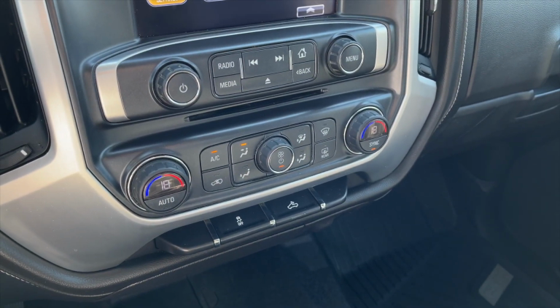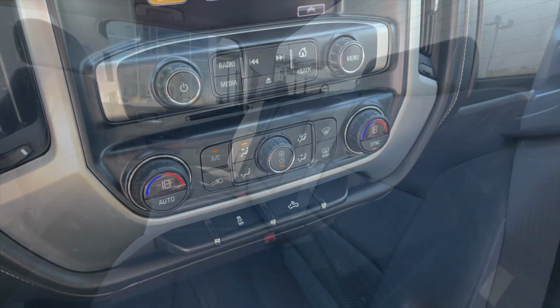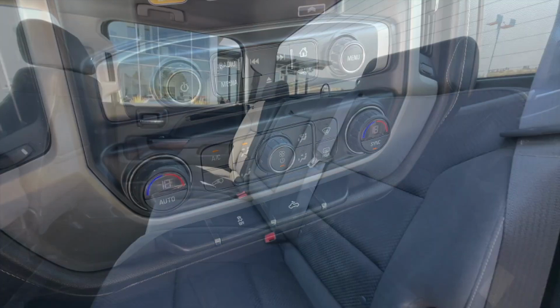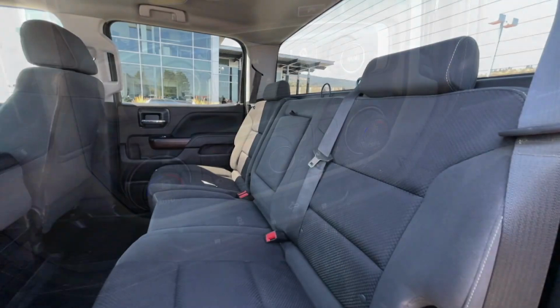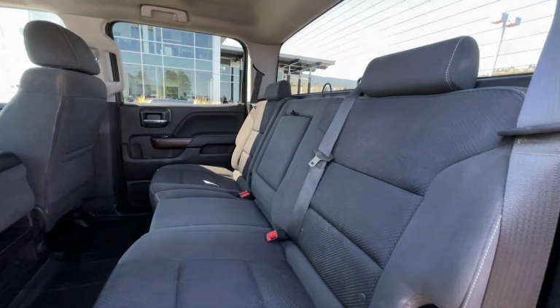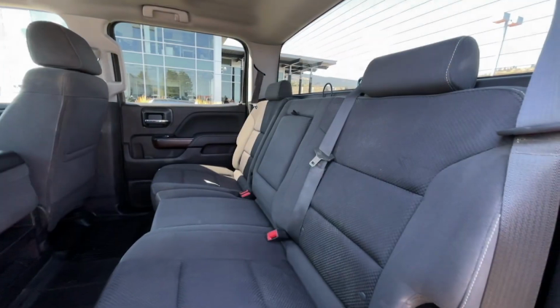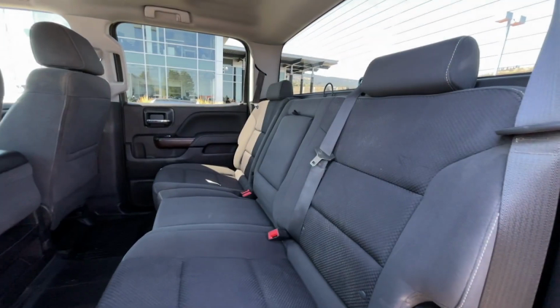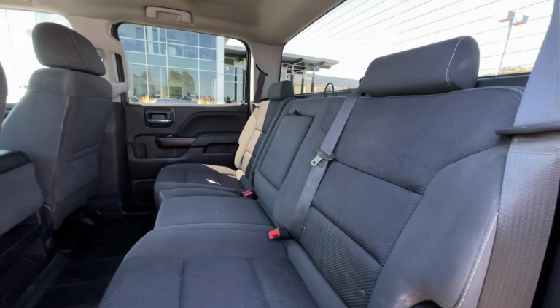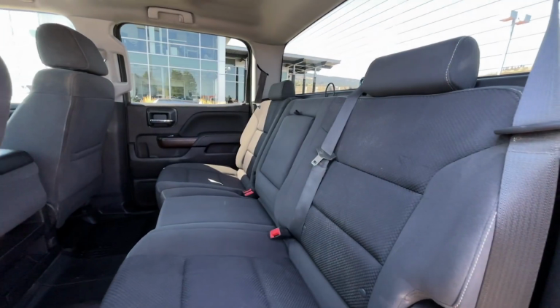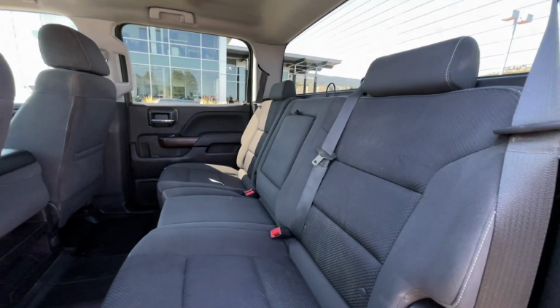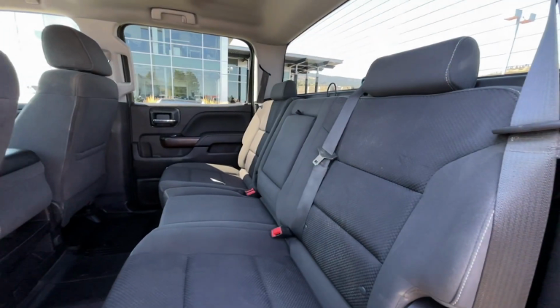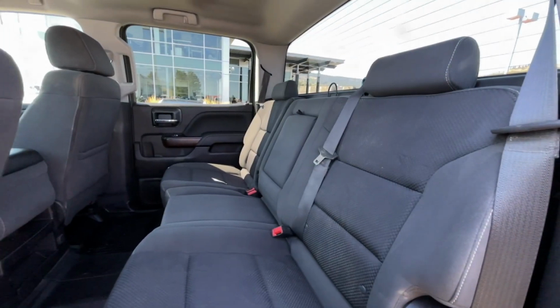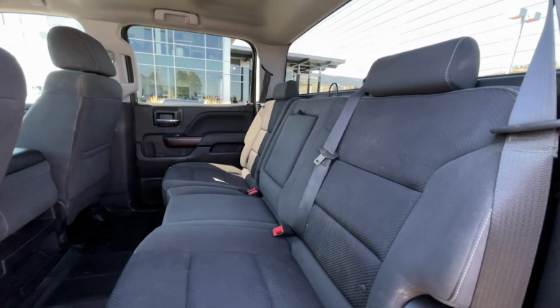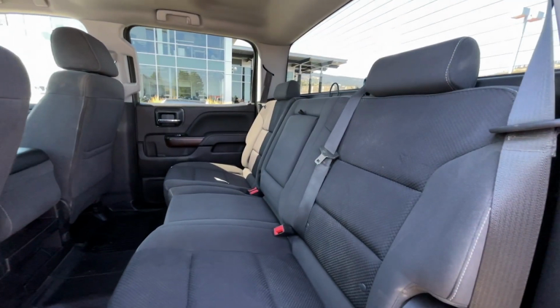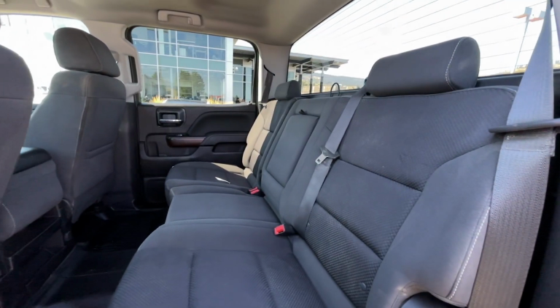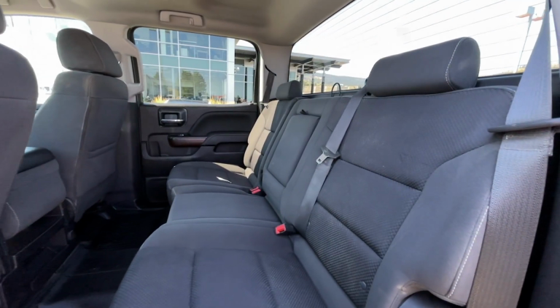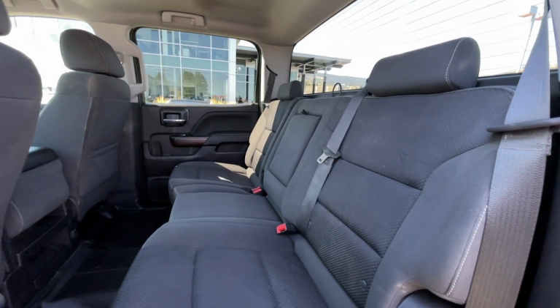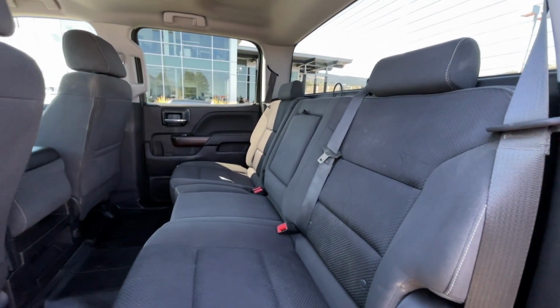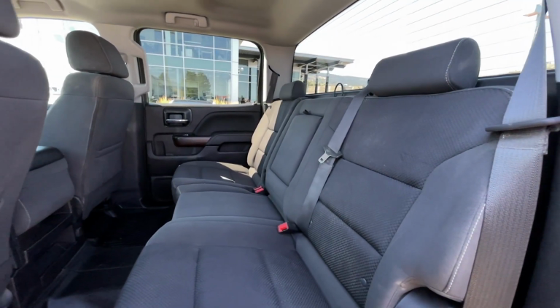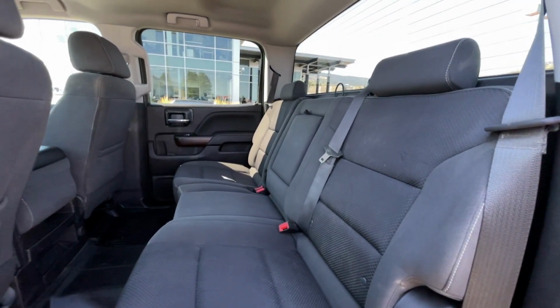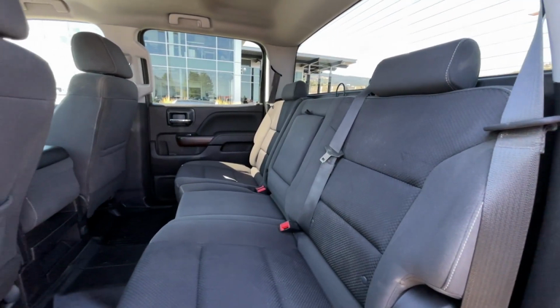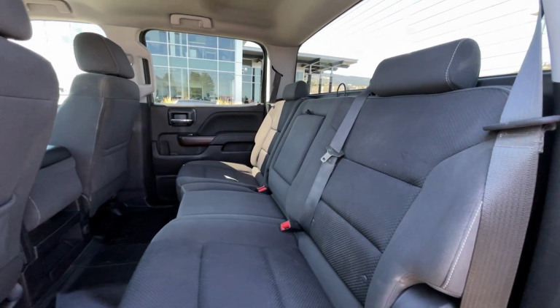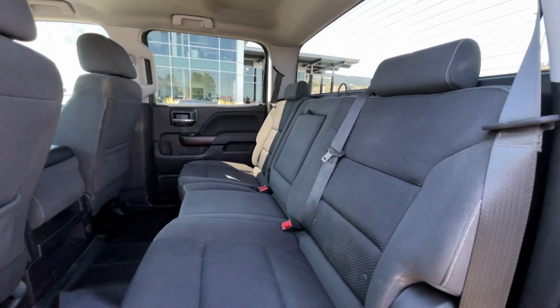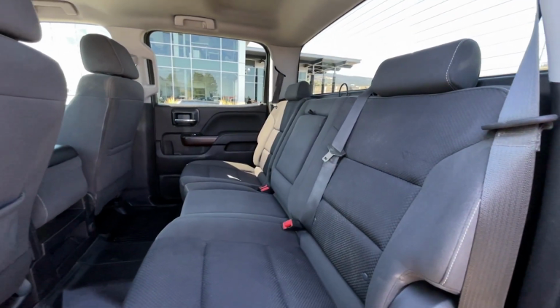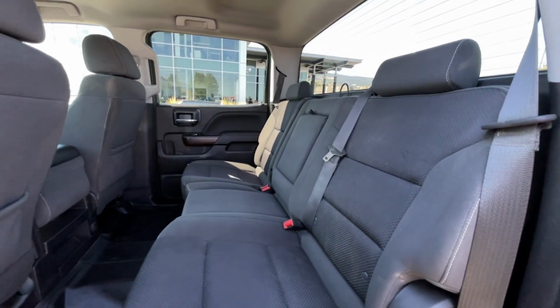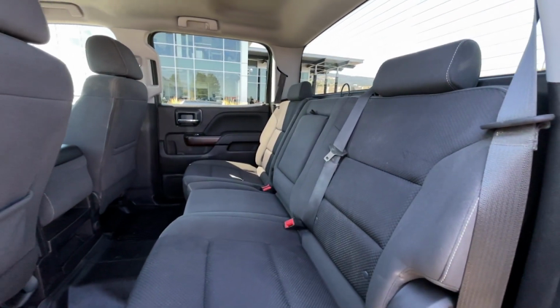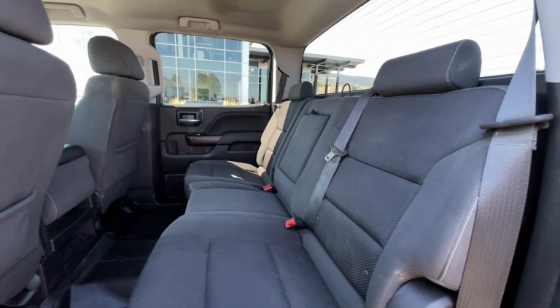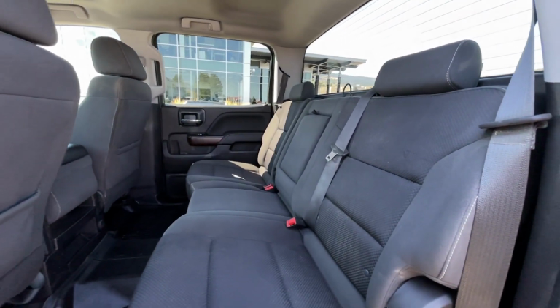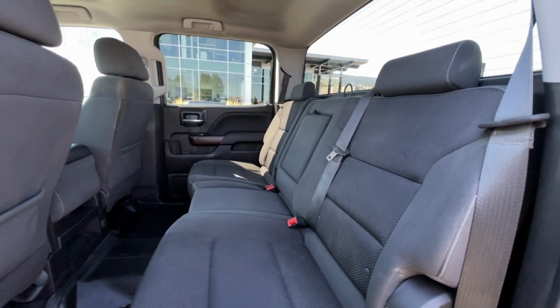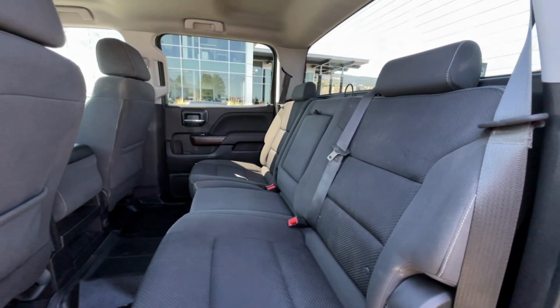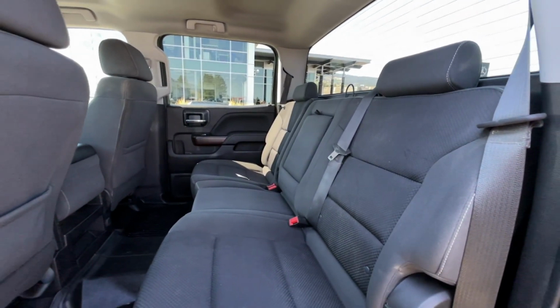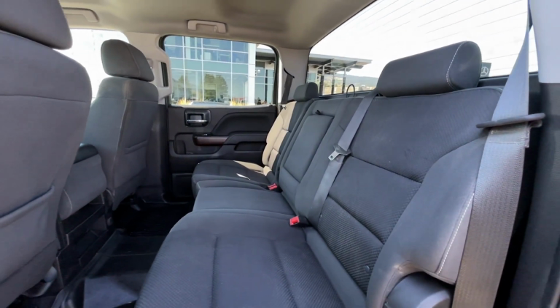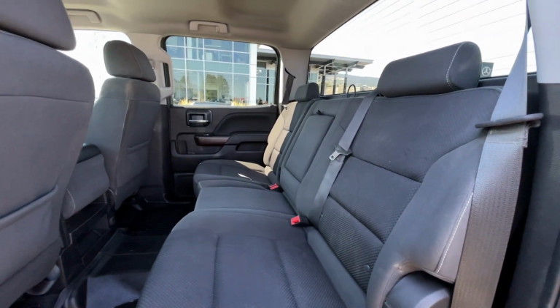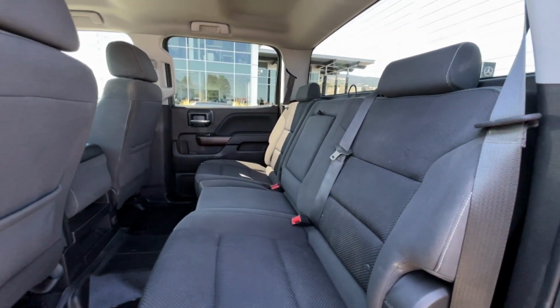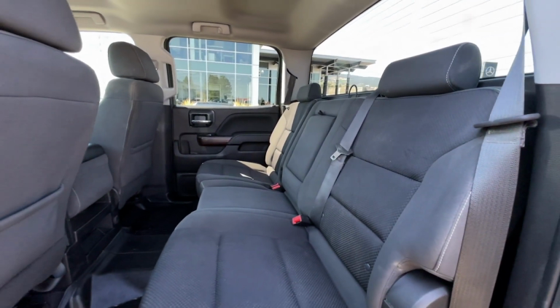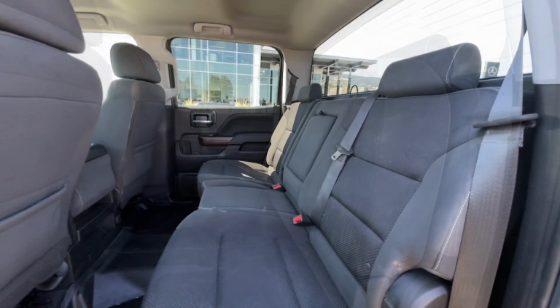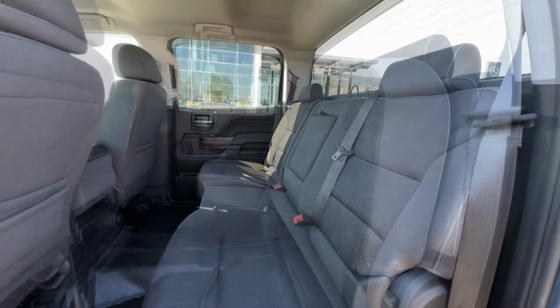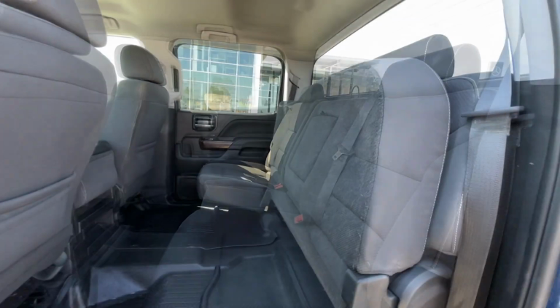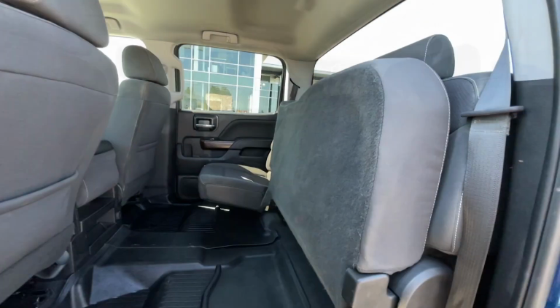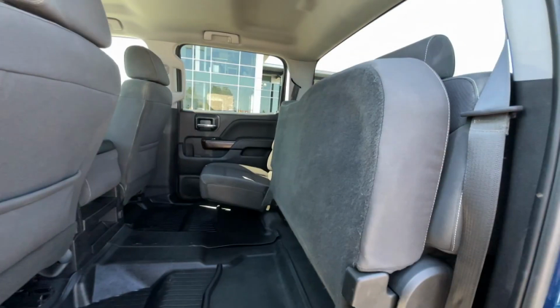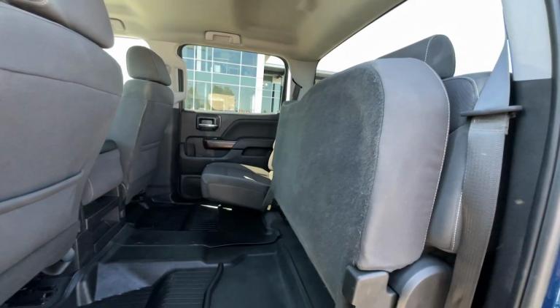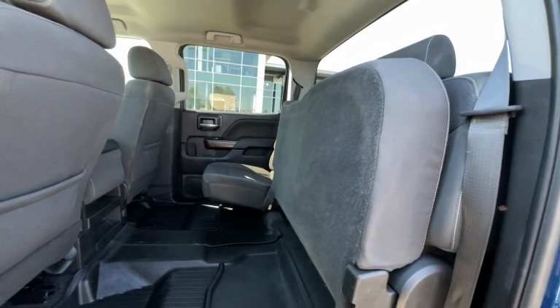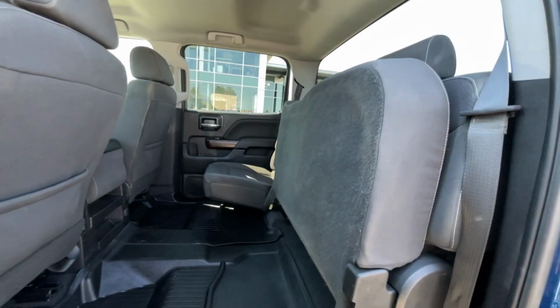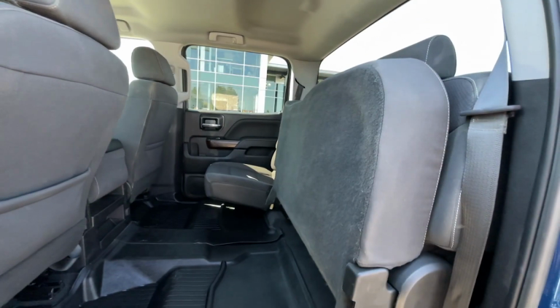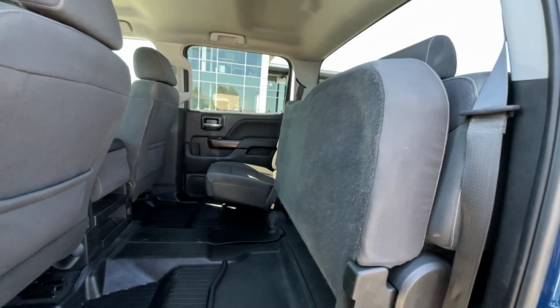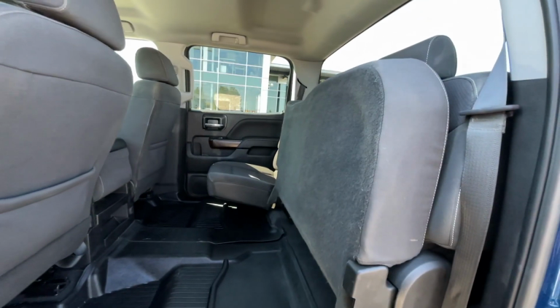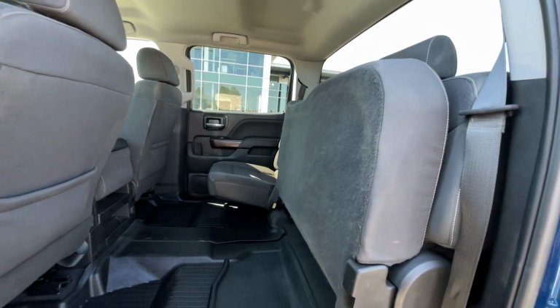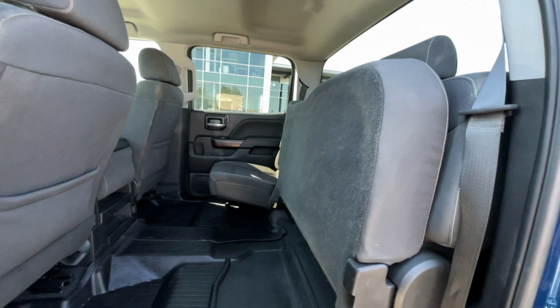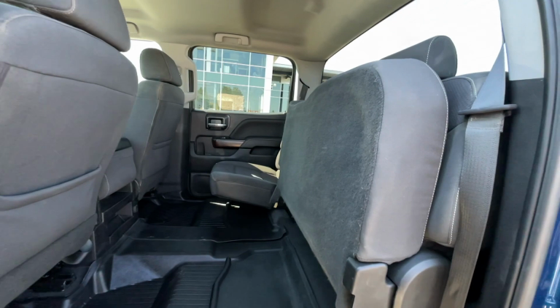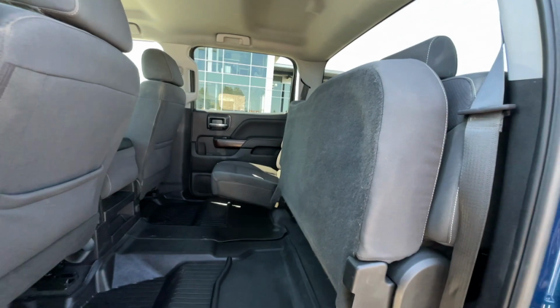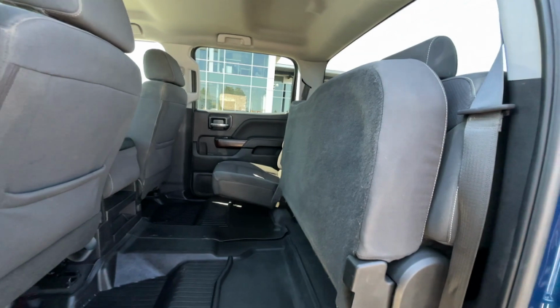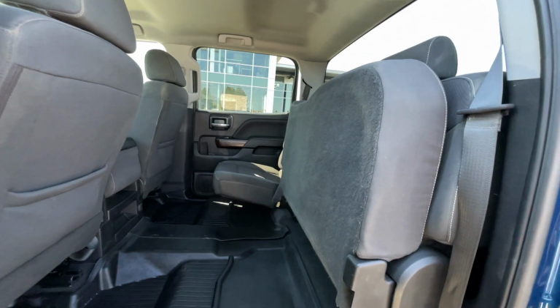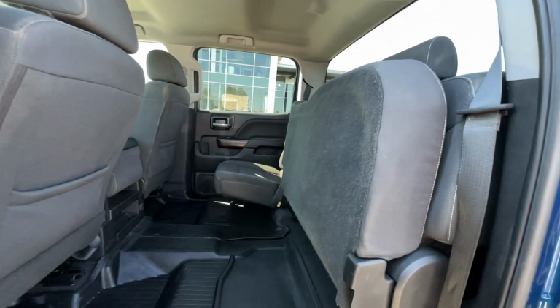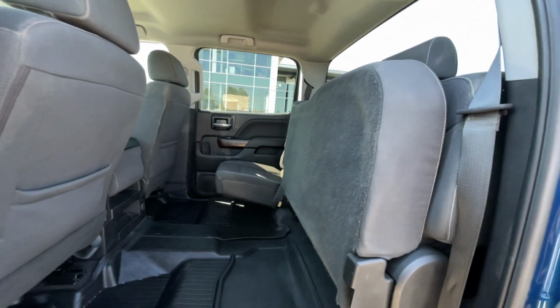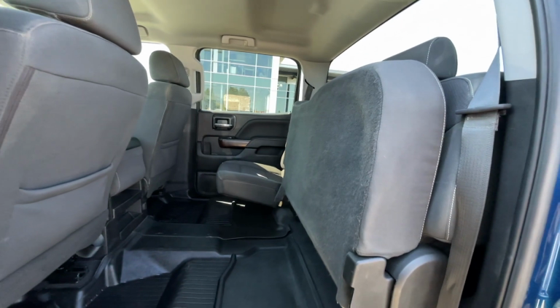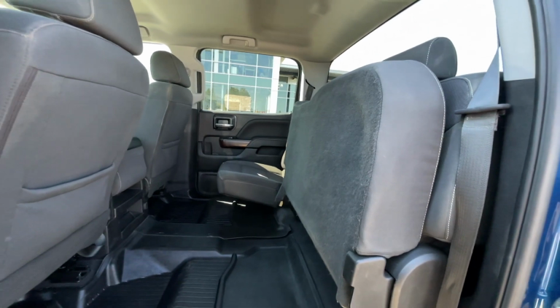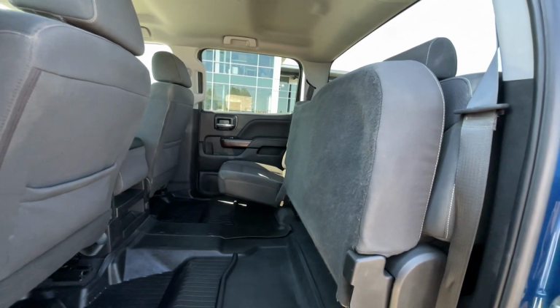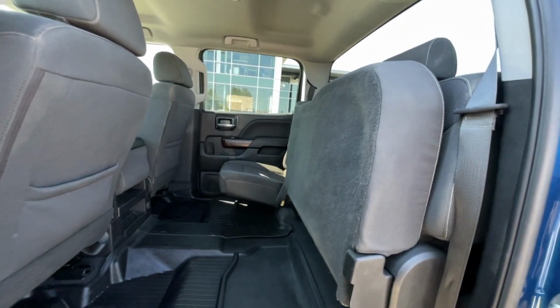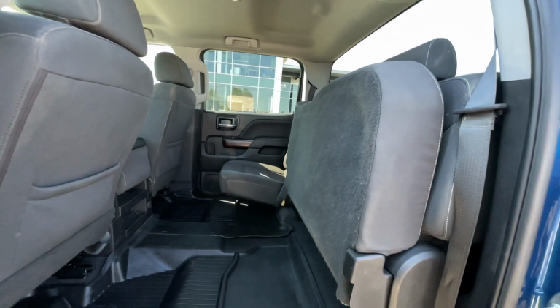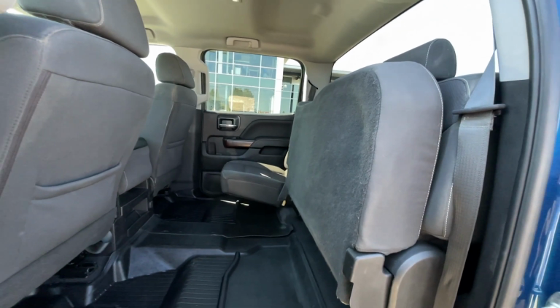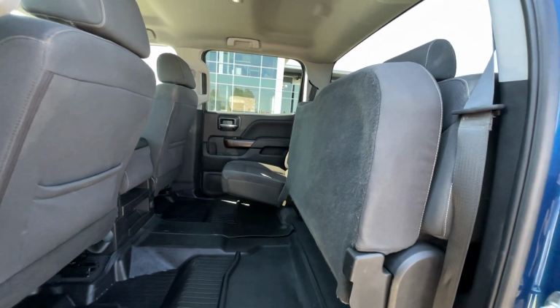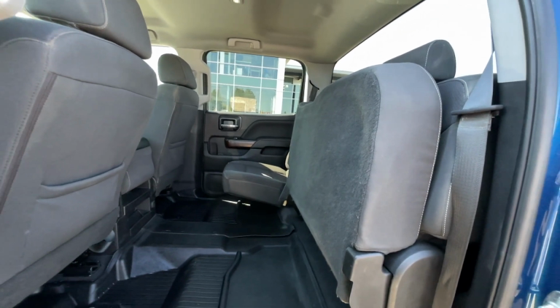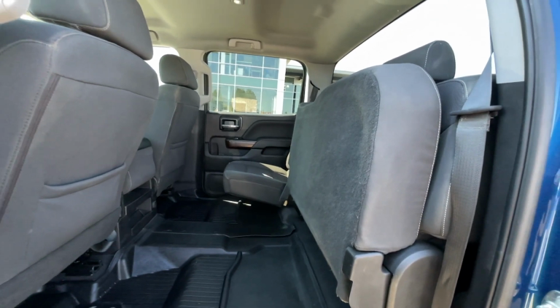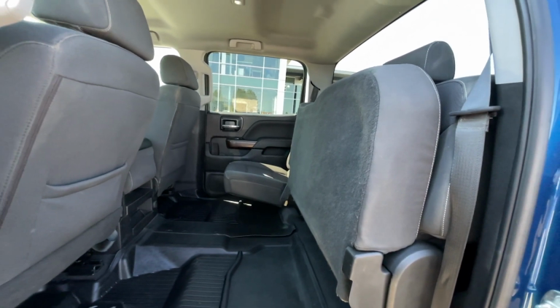As previously mentioned, this is a six-passenger vehicle, so here's a quick view of the back seats. These rear seats do fold up if you need that extra storage room in the back.